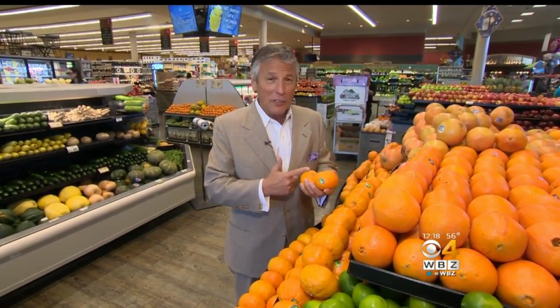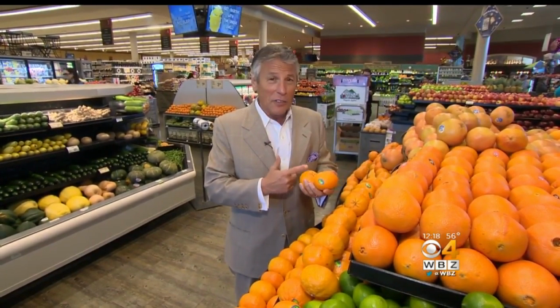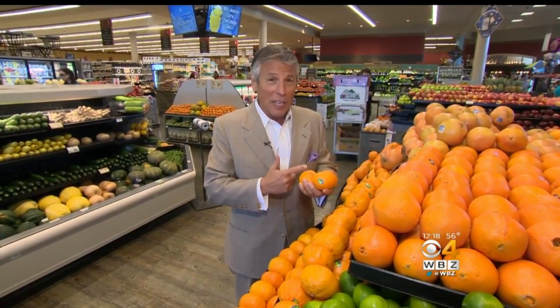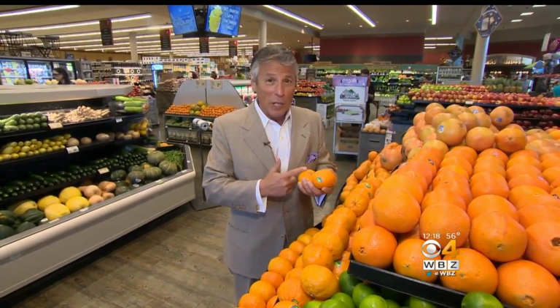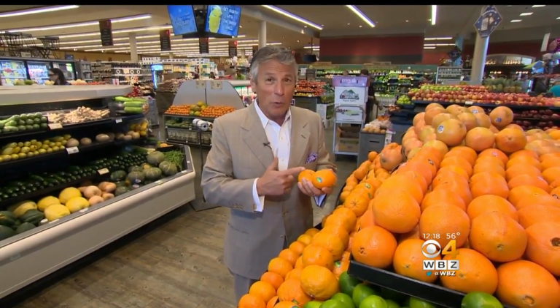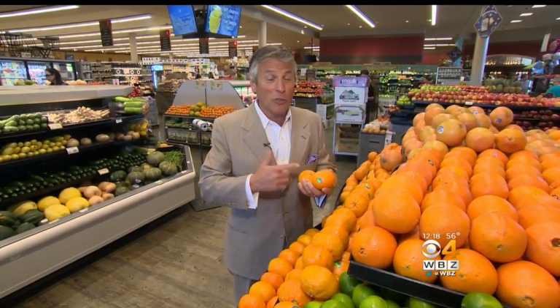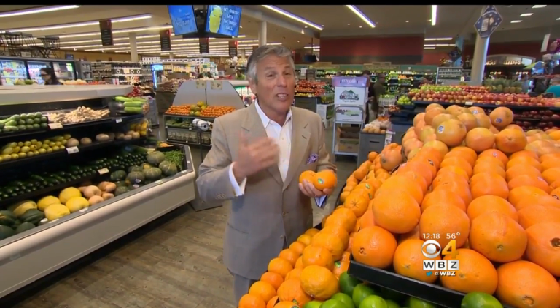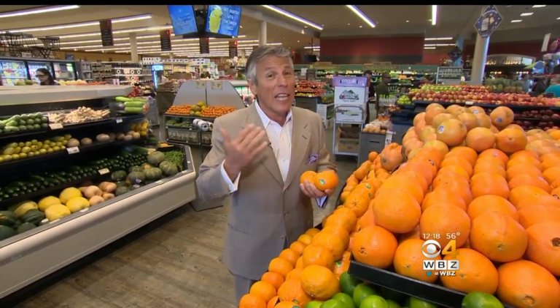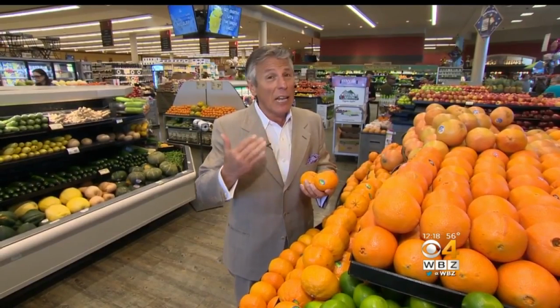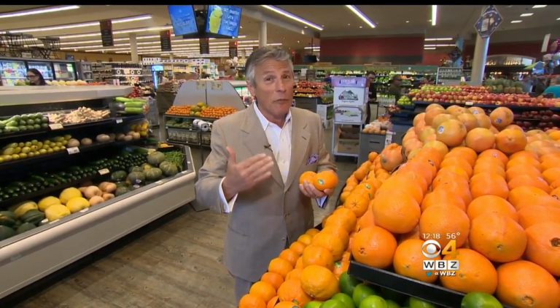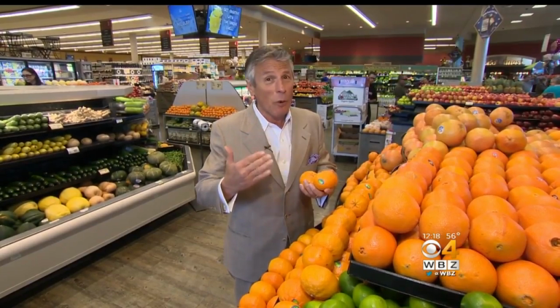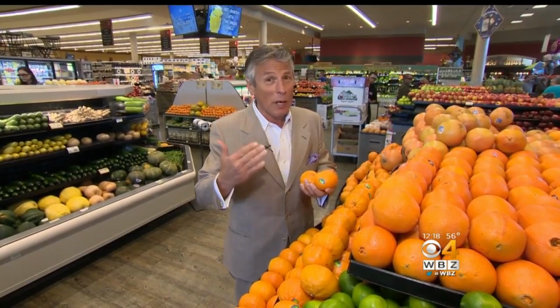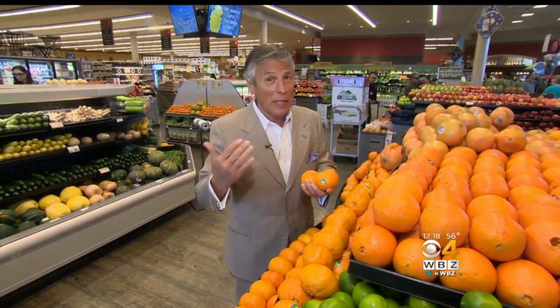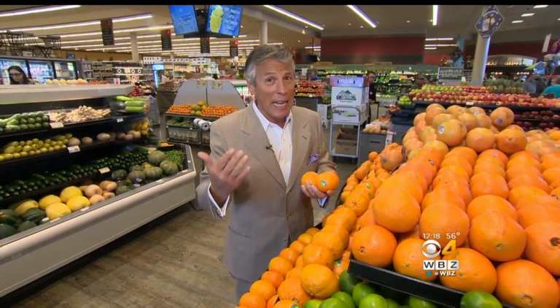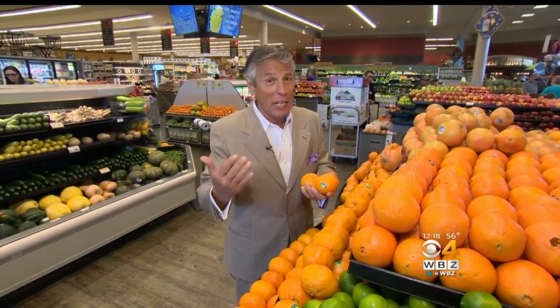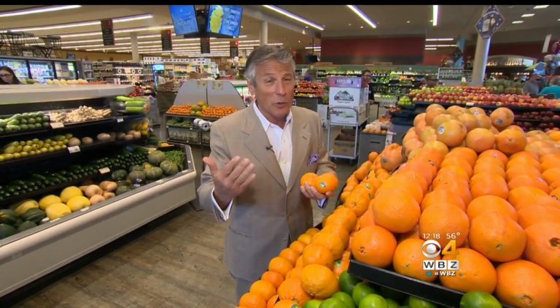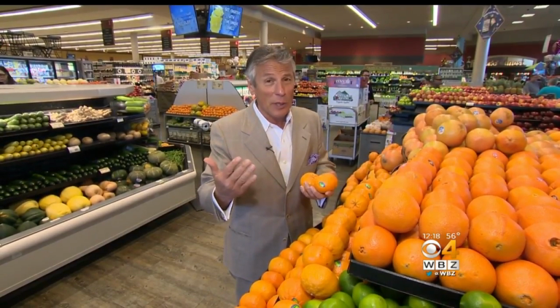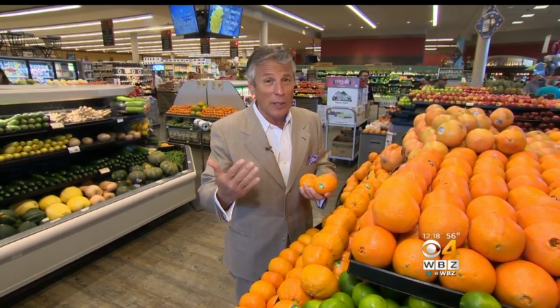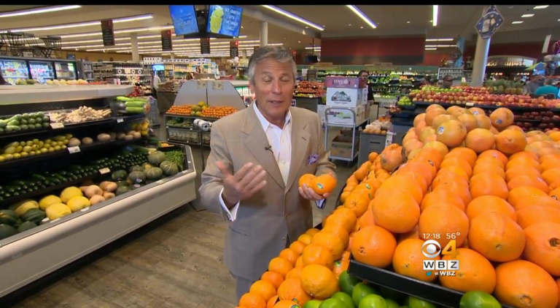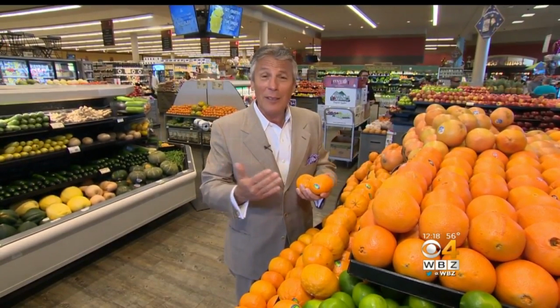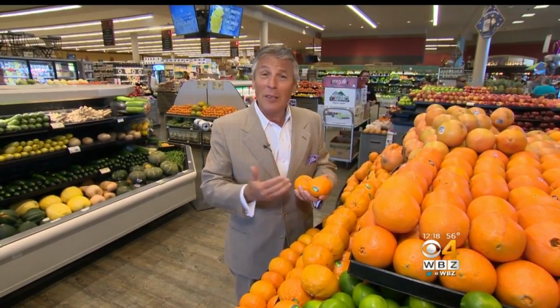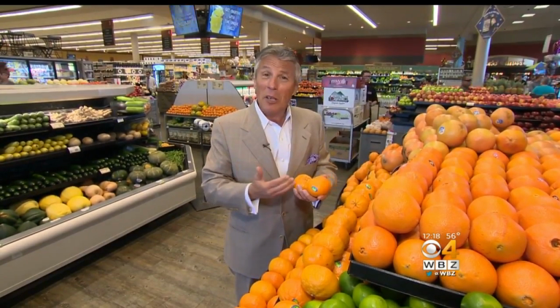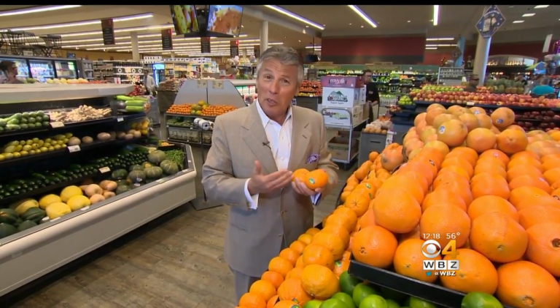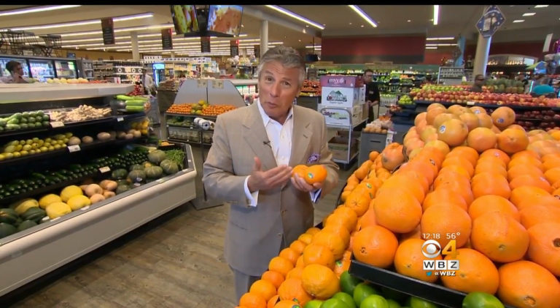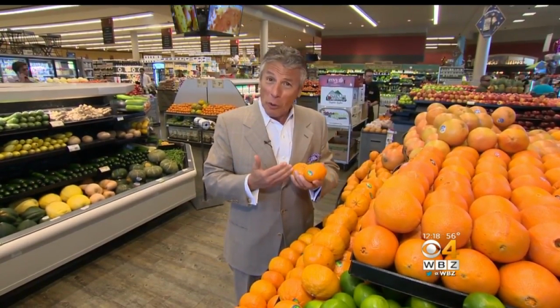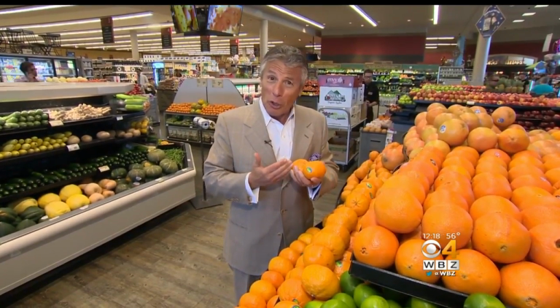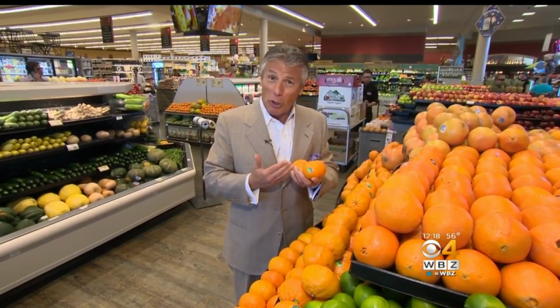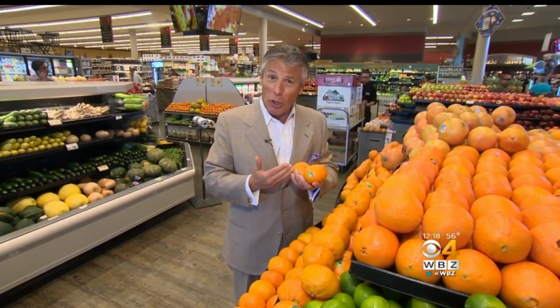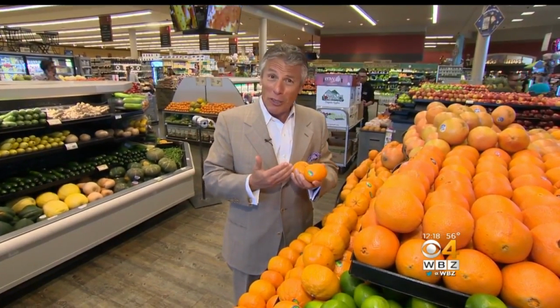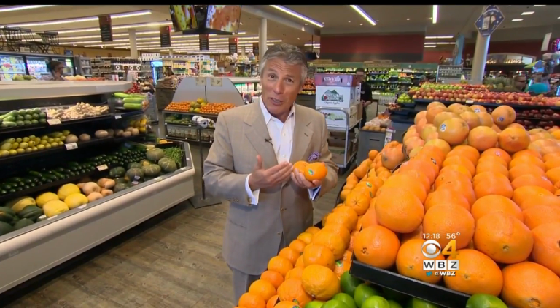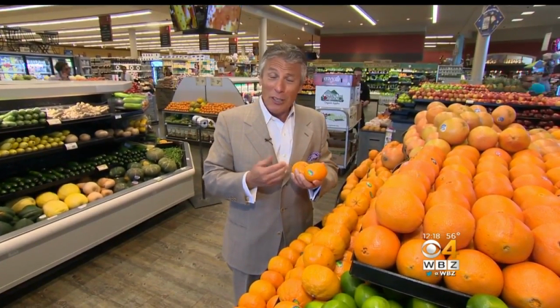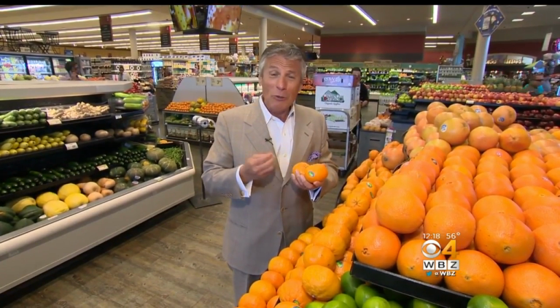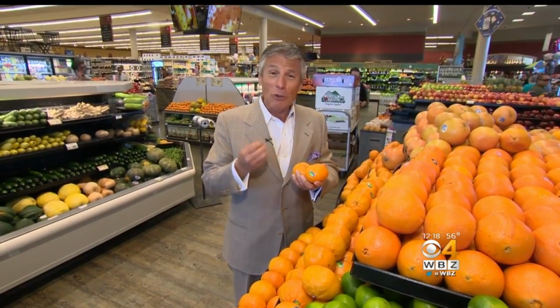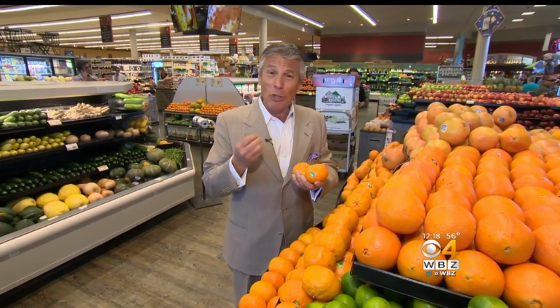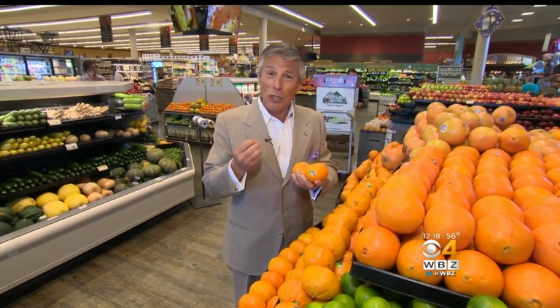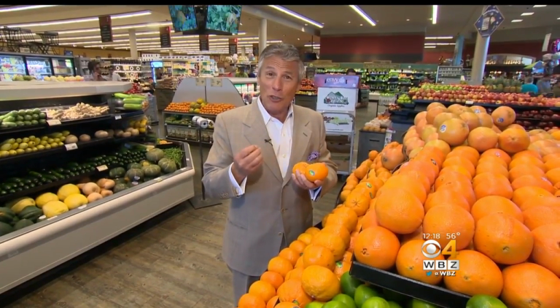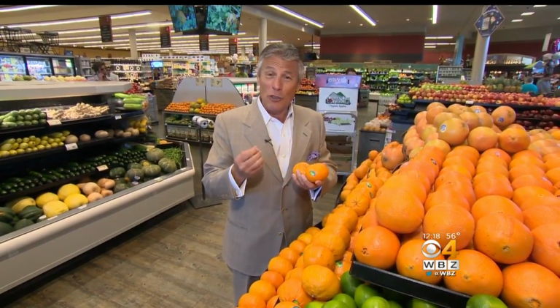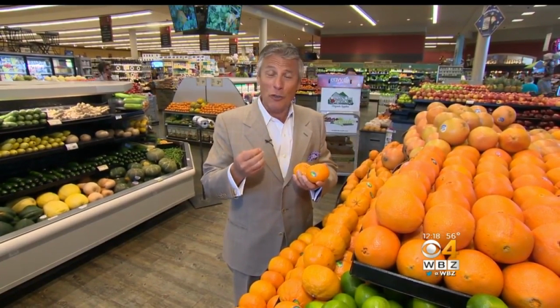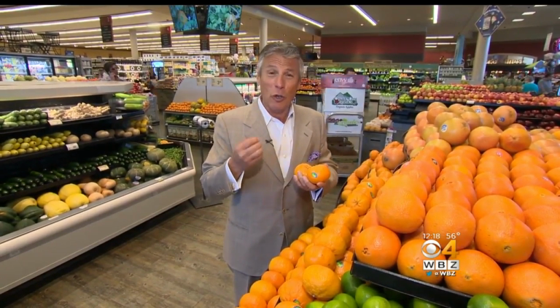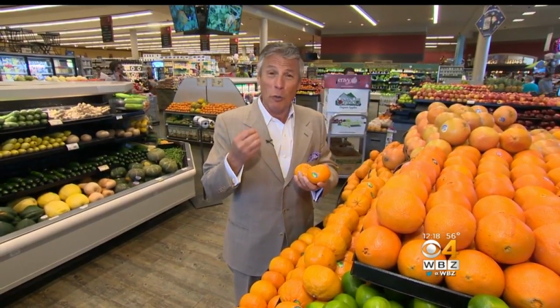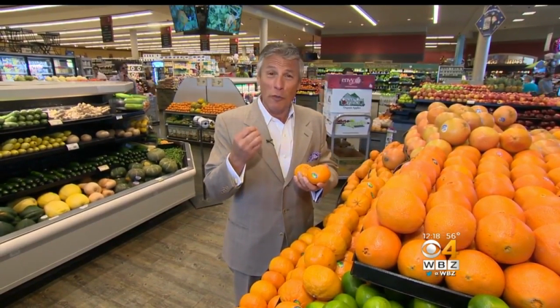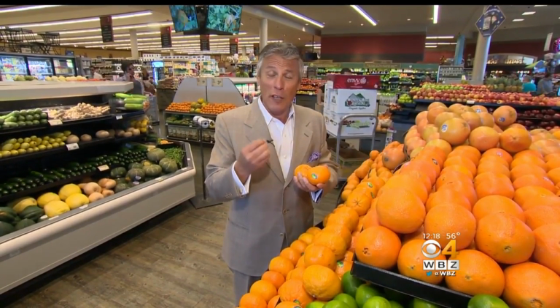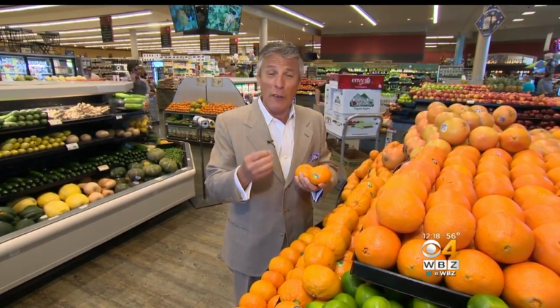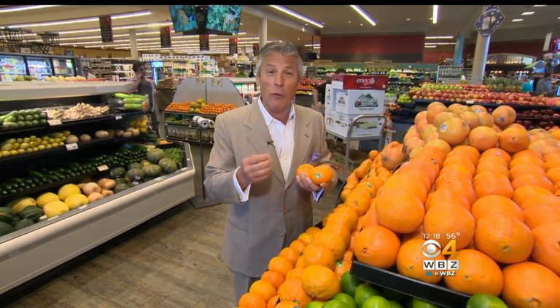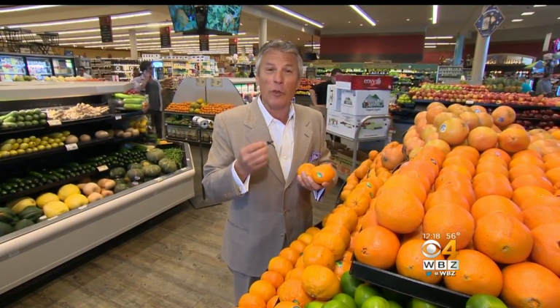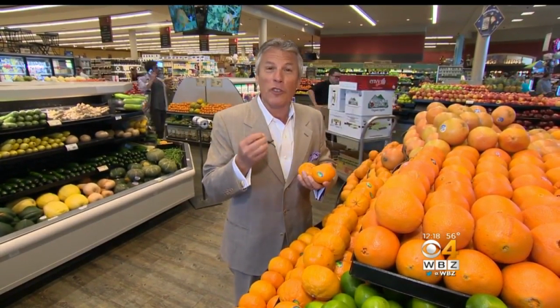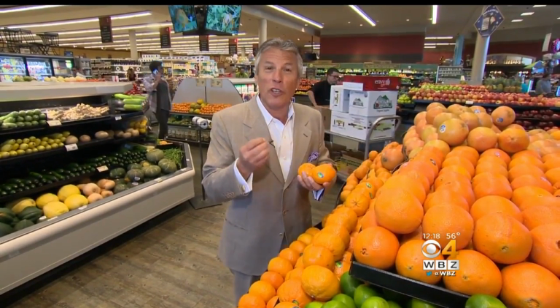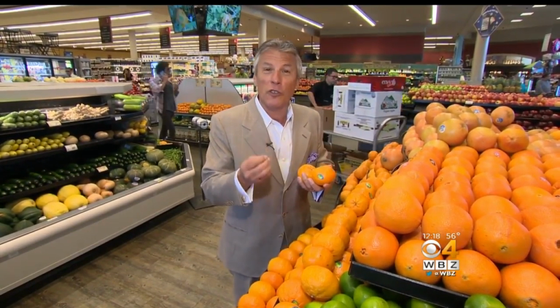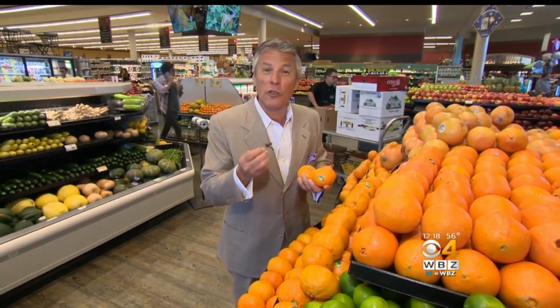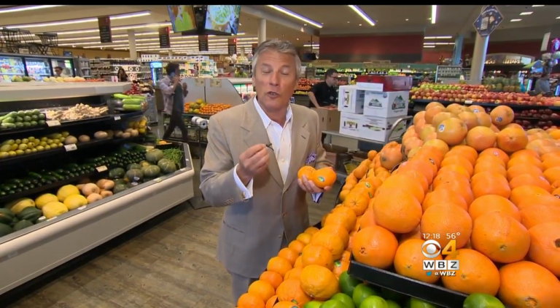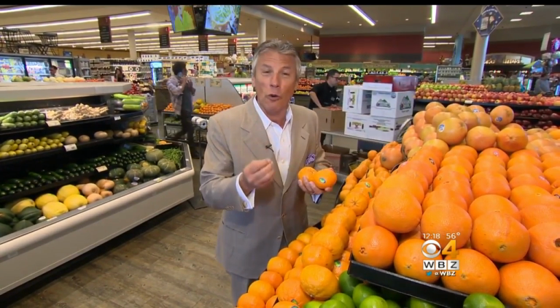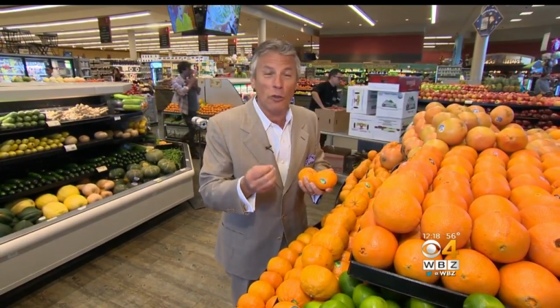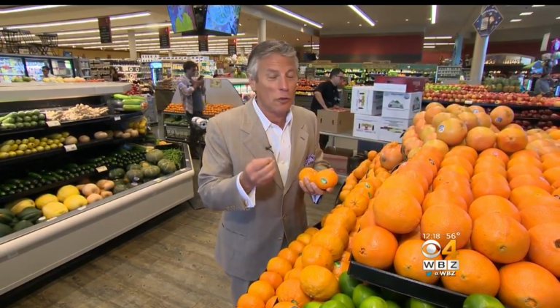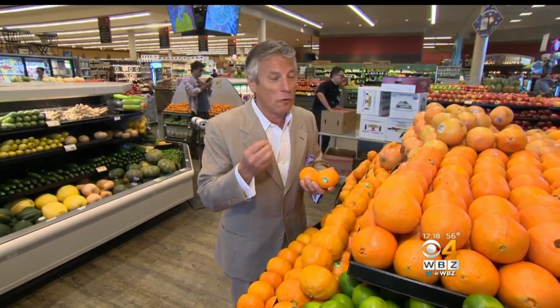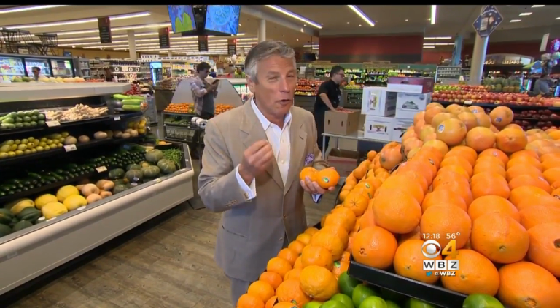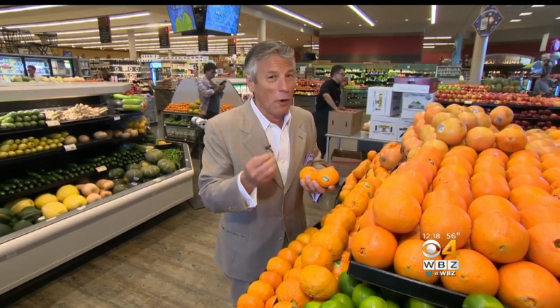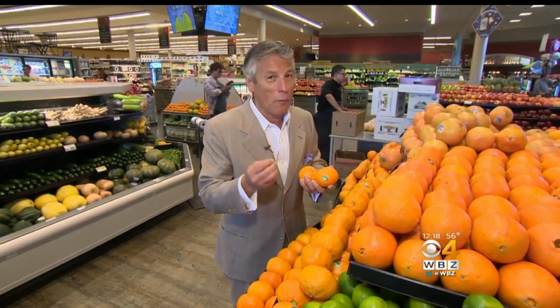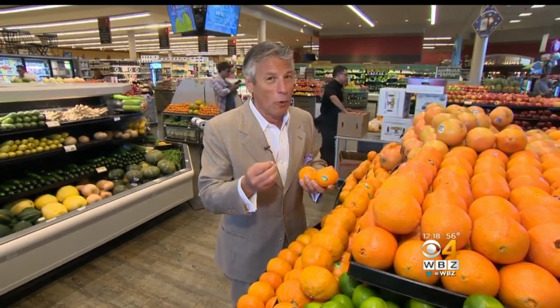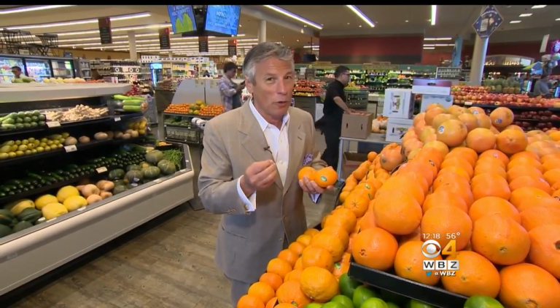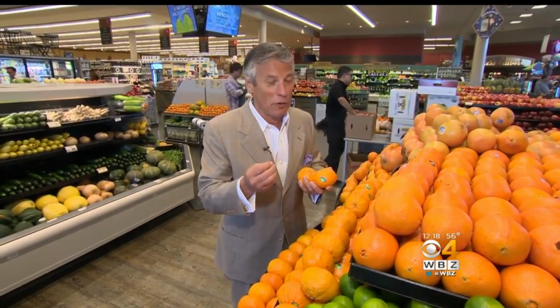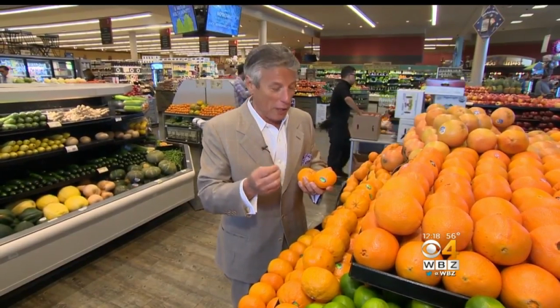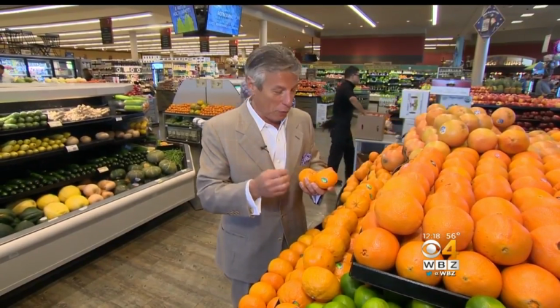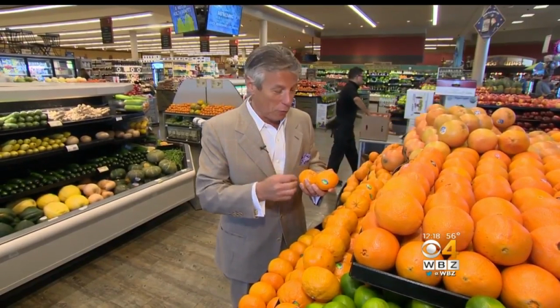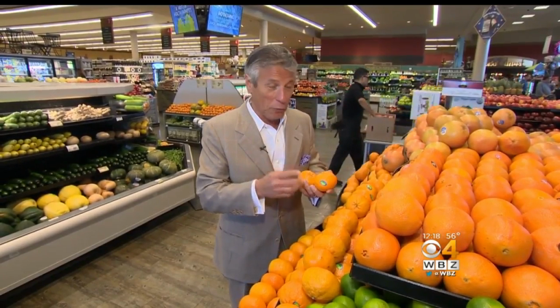Shasta Tangerines, a late variety of tangerines, is pretty good. Delicious, a little bit of flavor. It's very important, these tangerines.